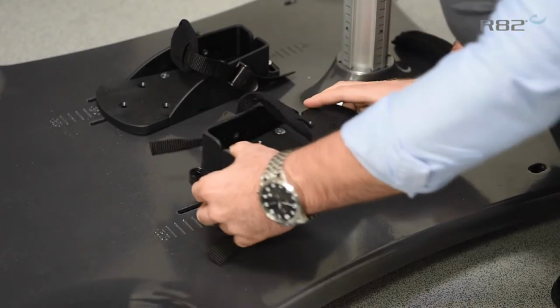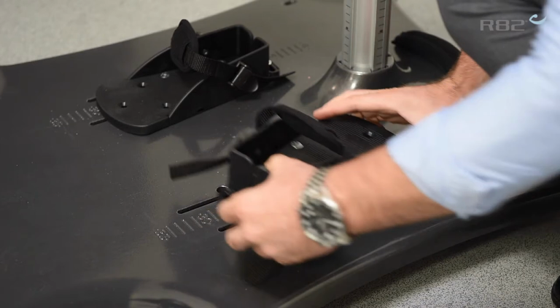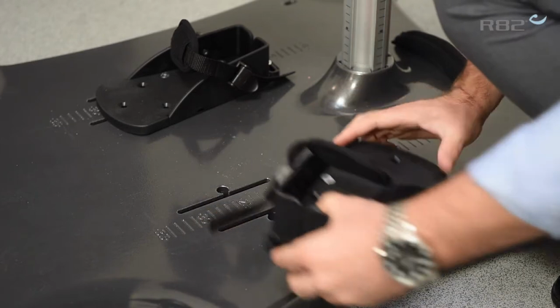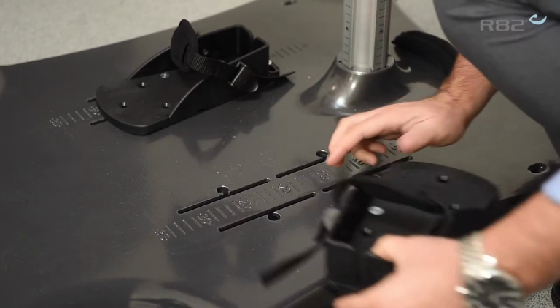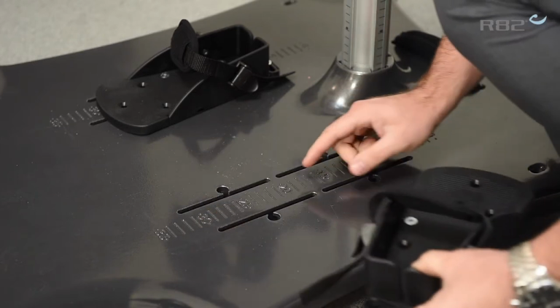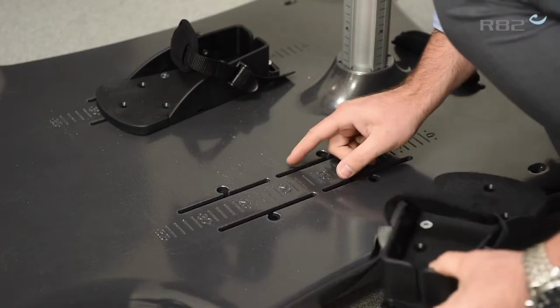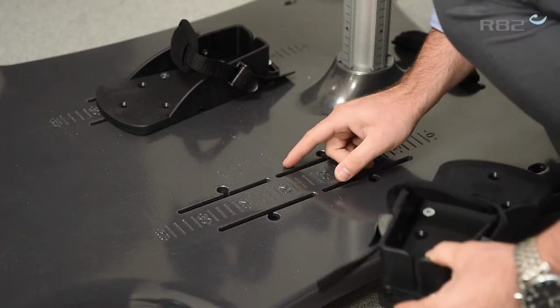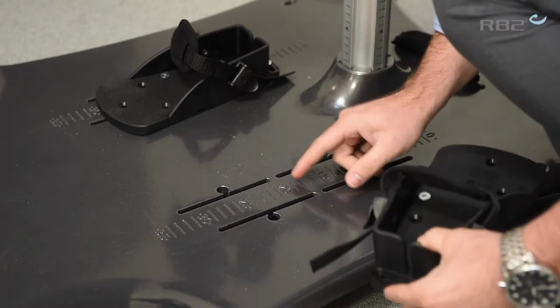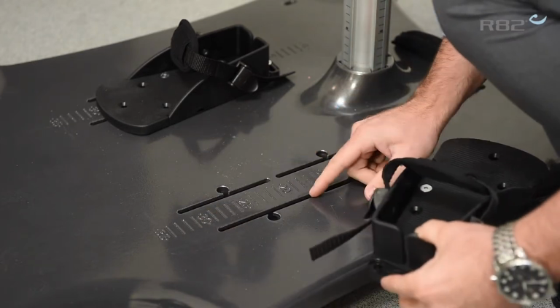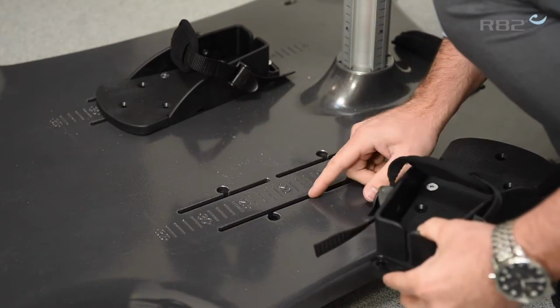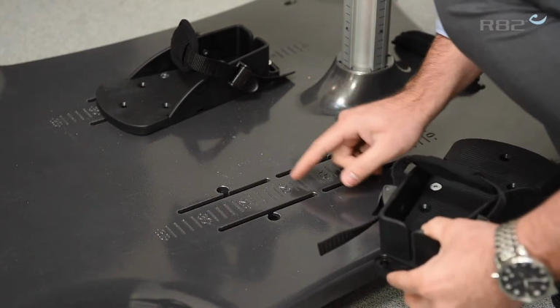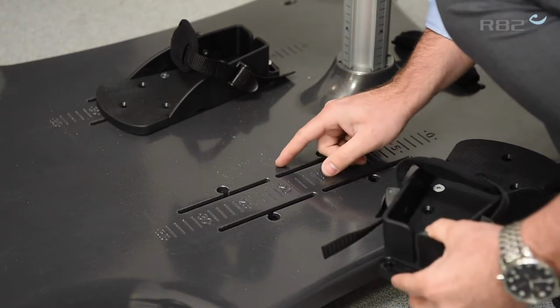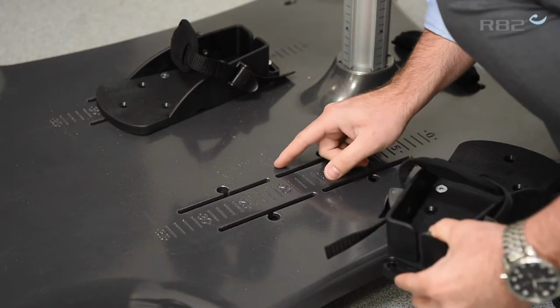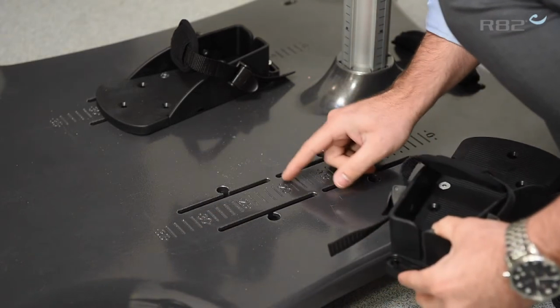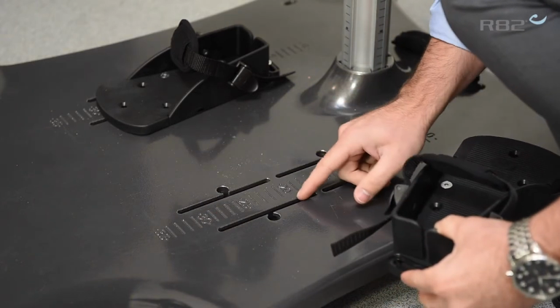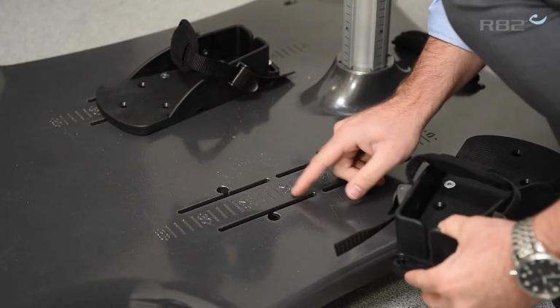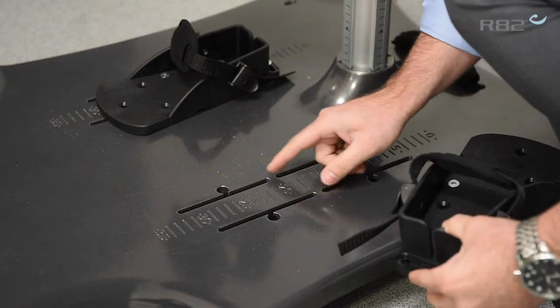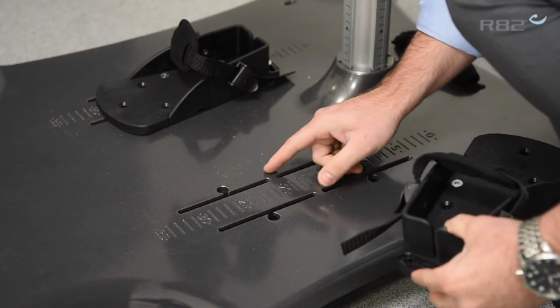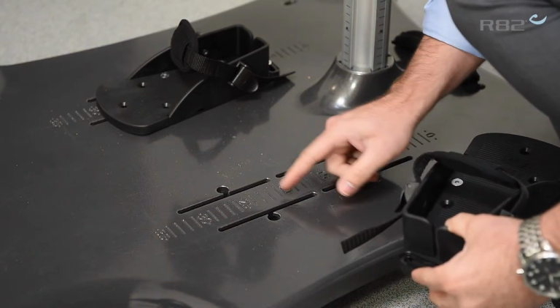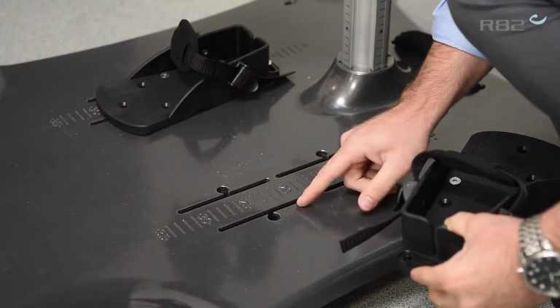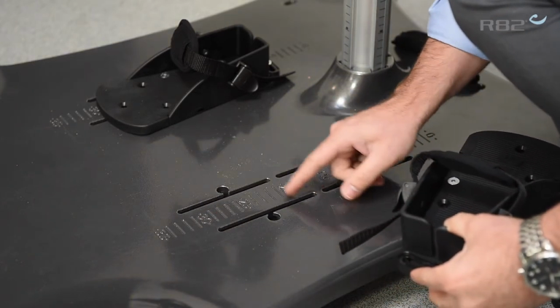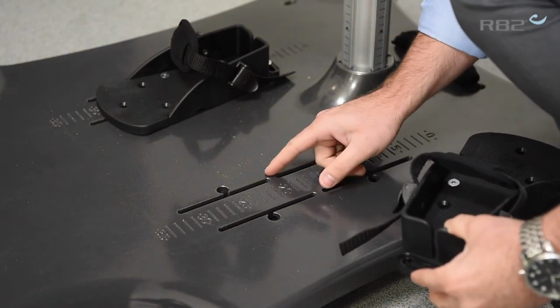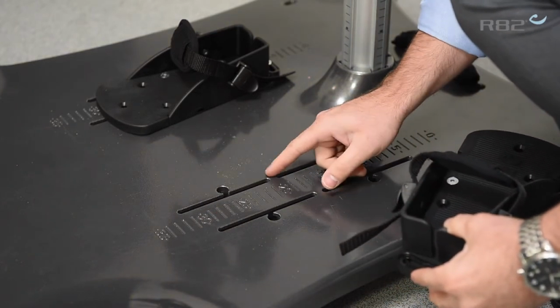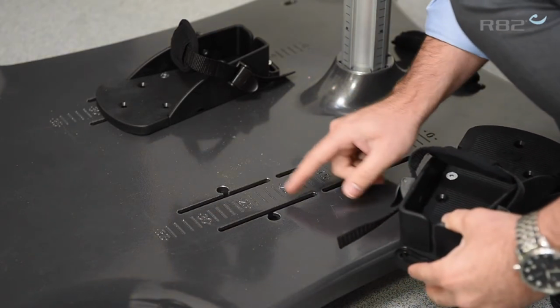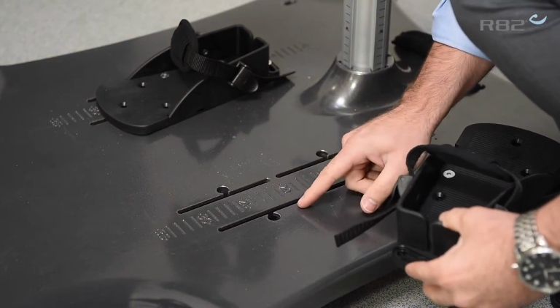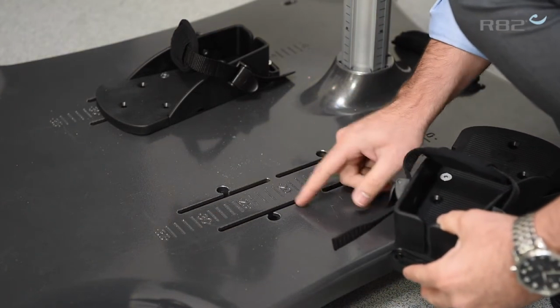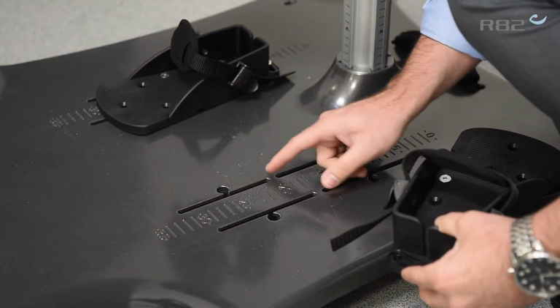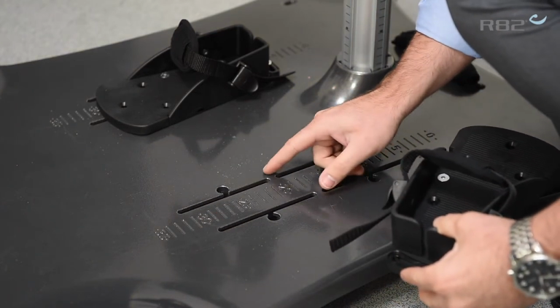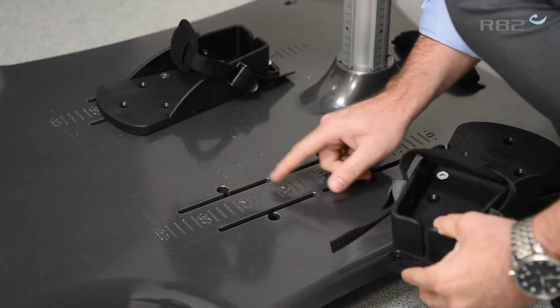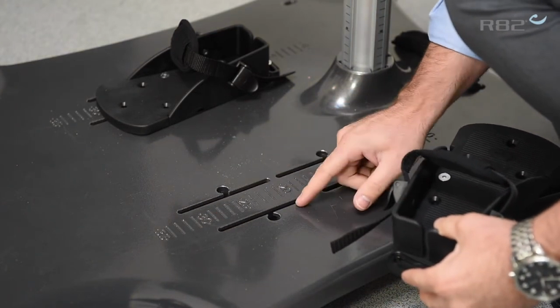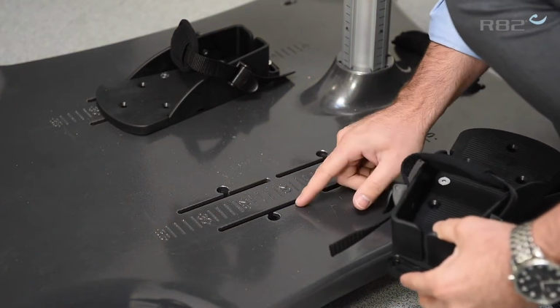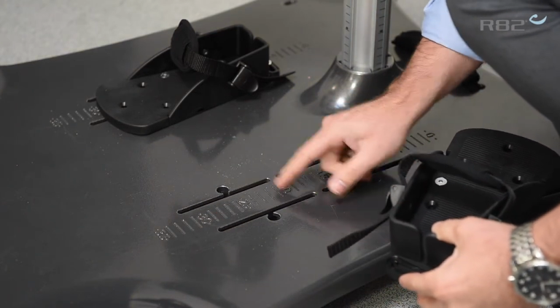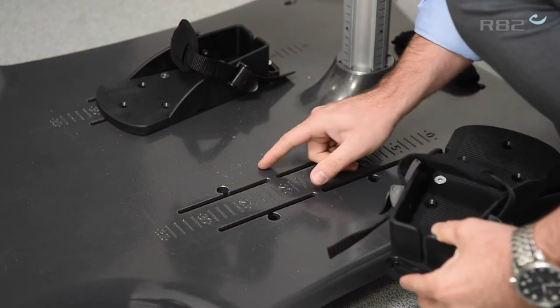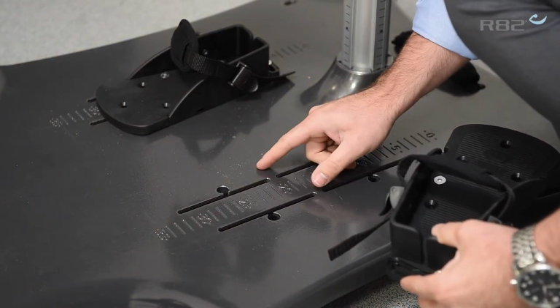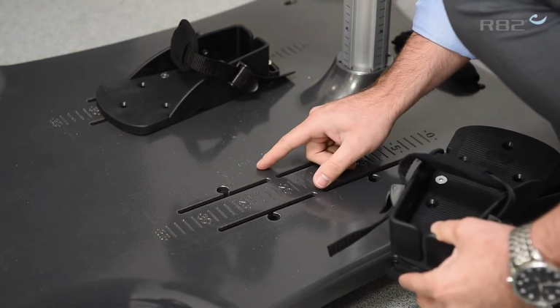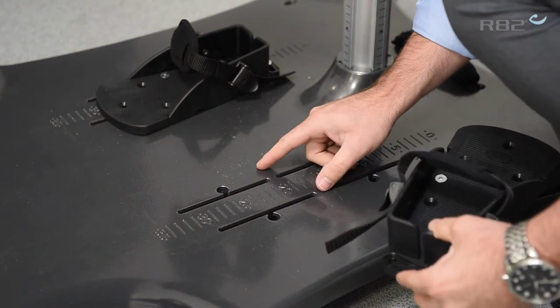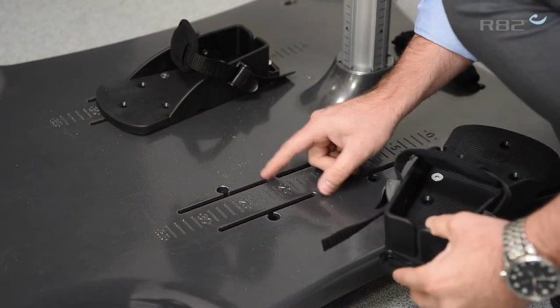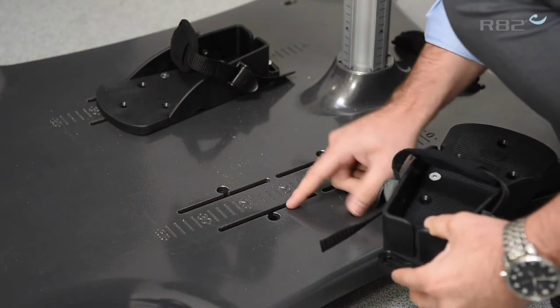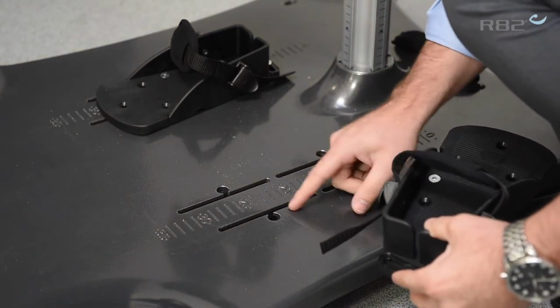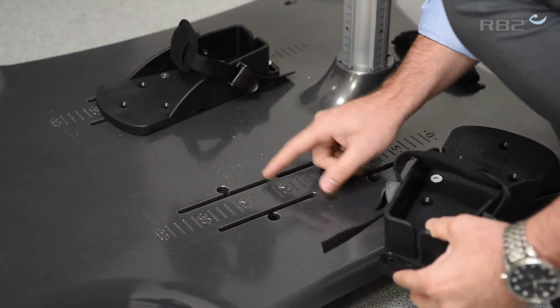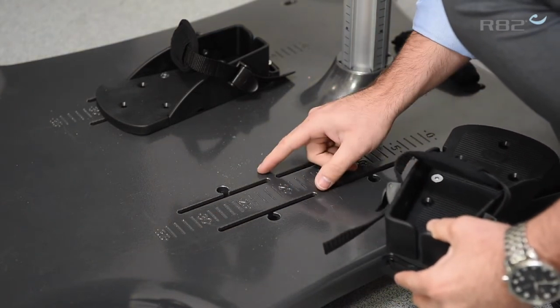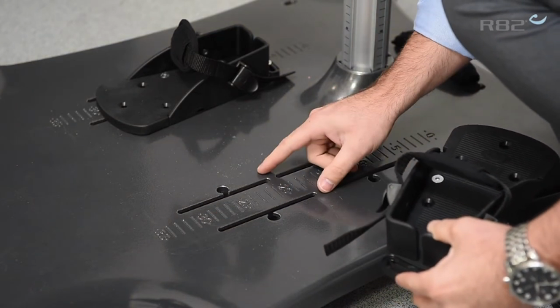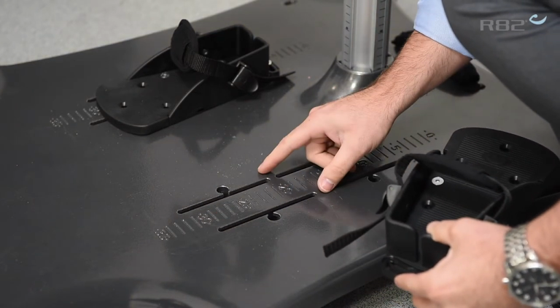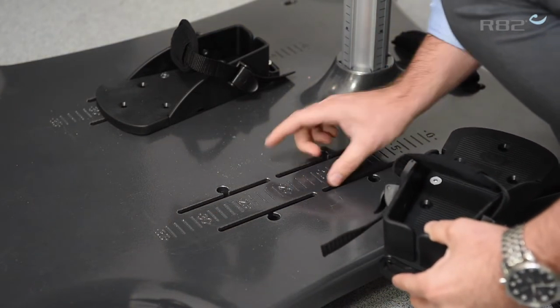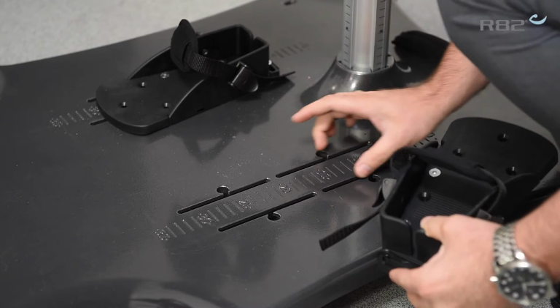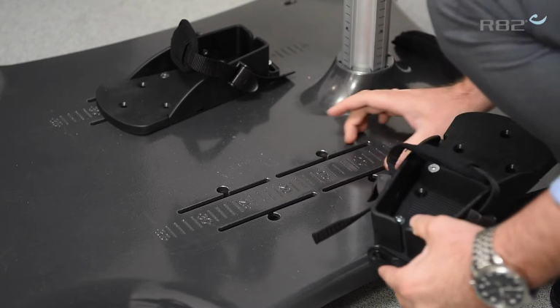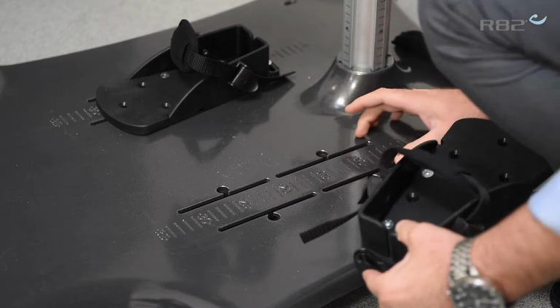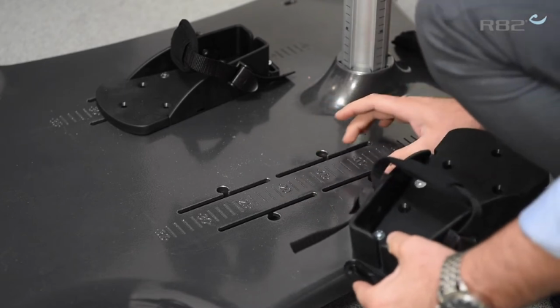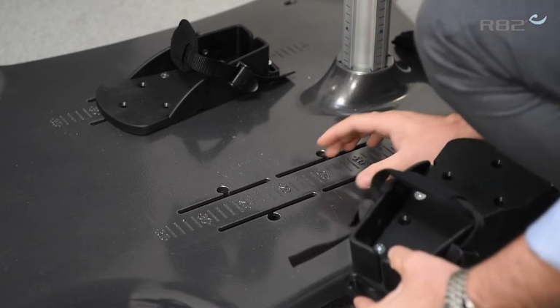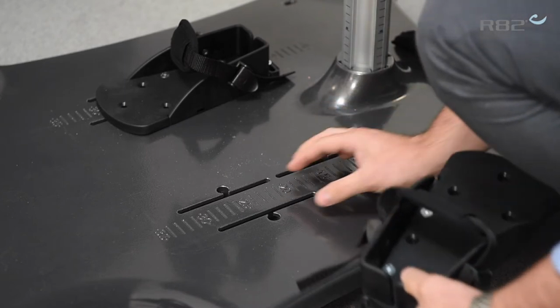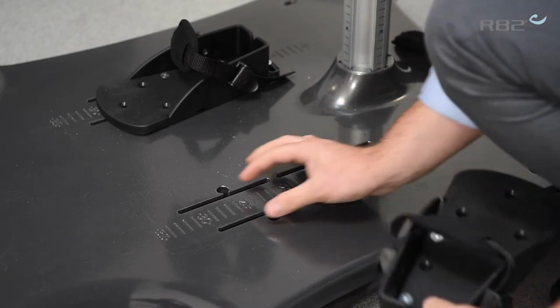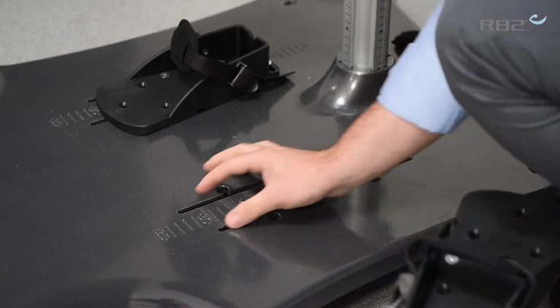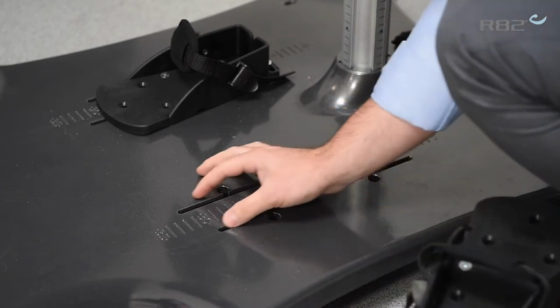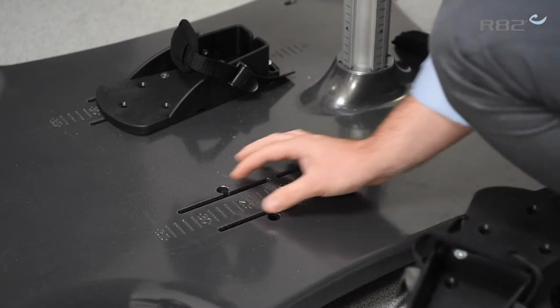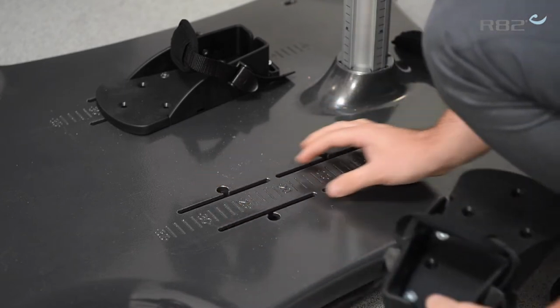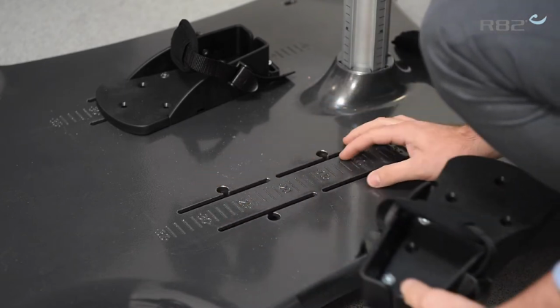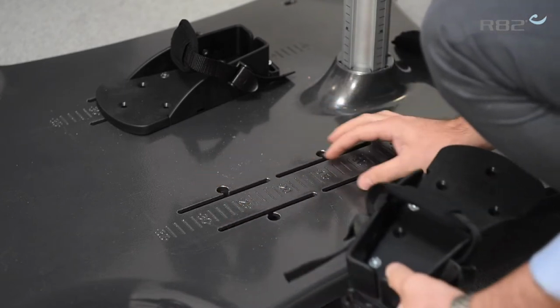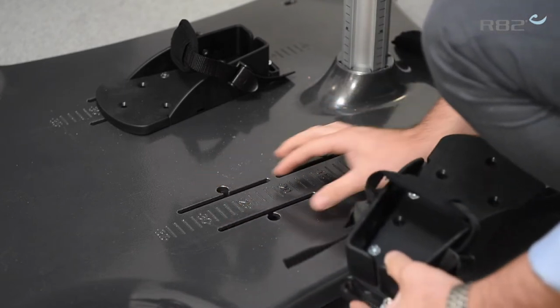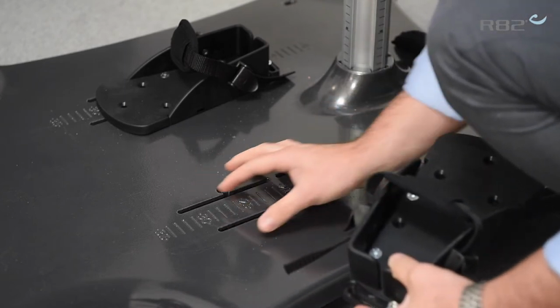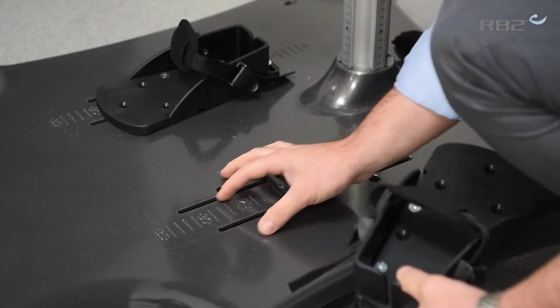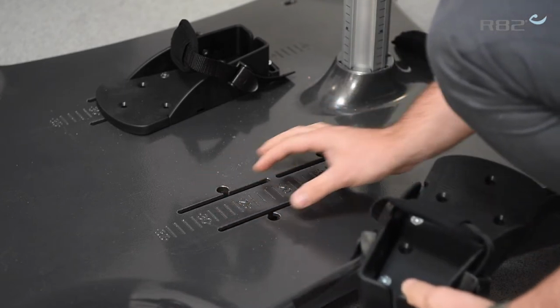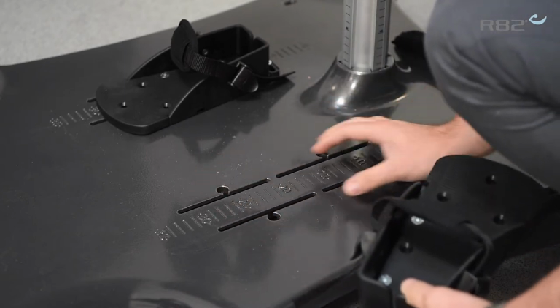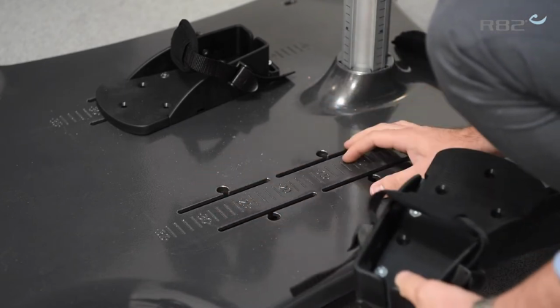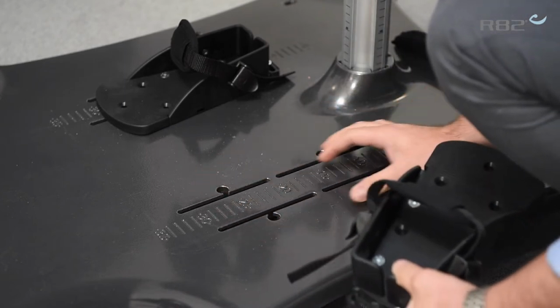And also for width adjustment you have two columns here, or two runners, so you can position again for width if you need more adjustment for the child.